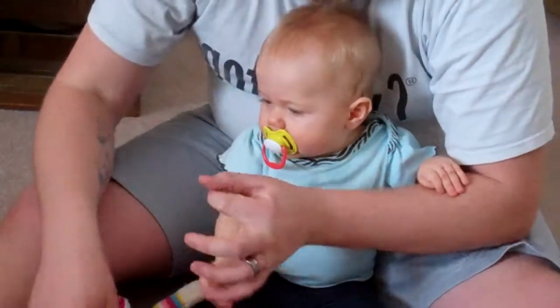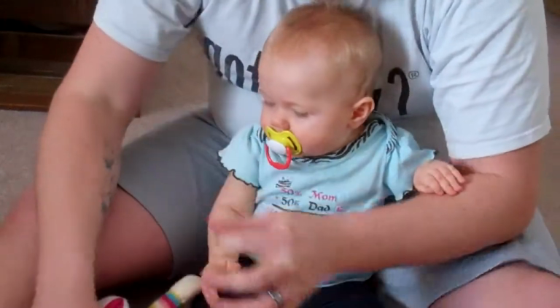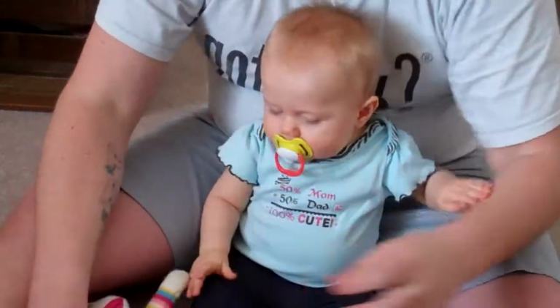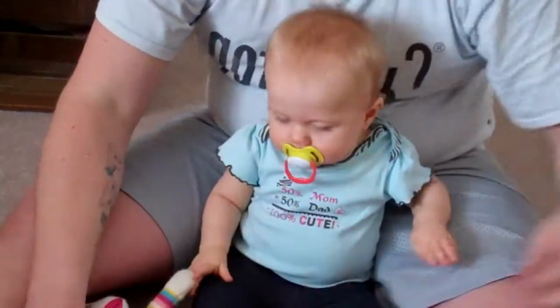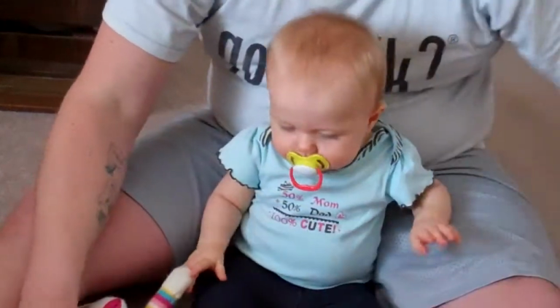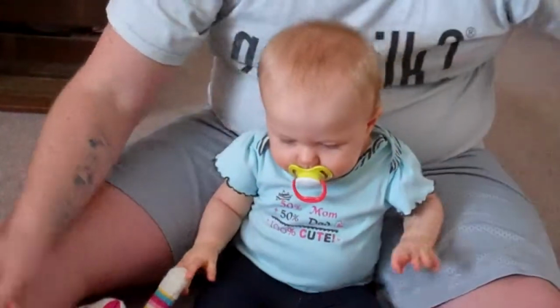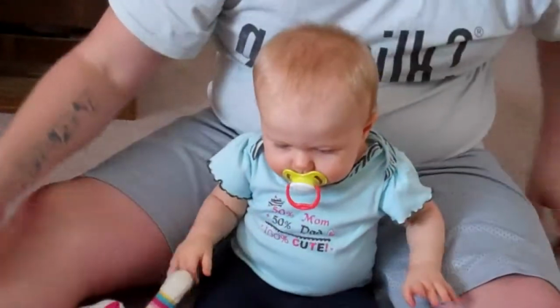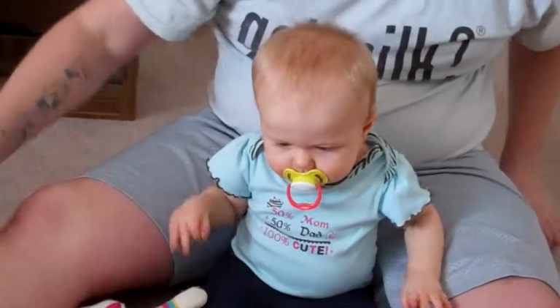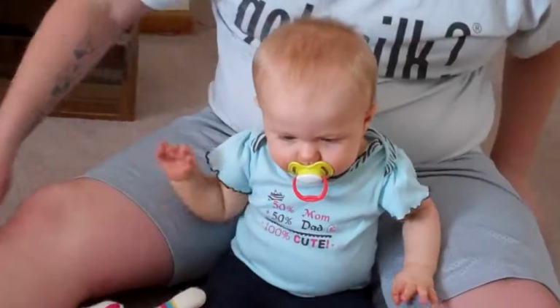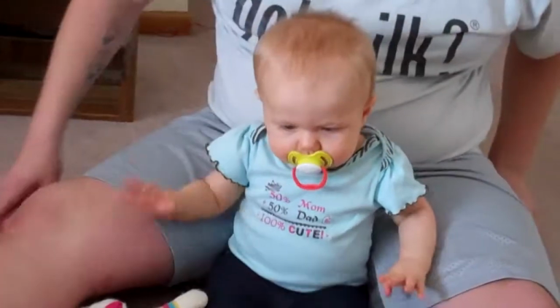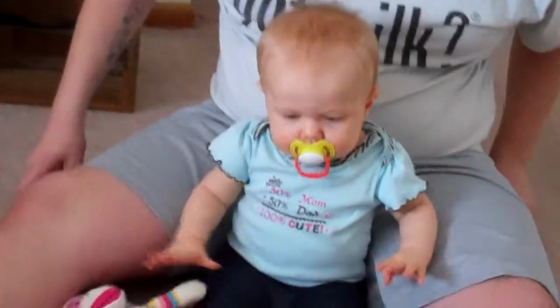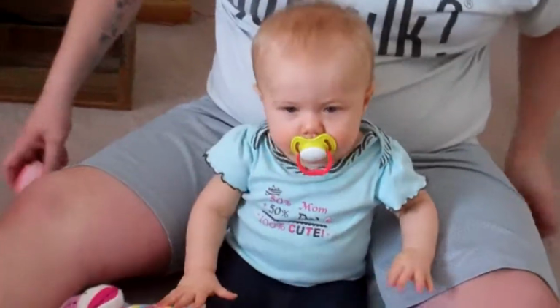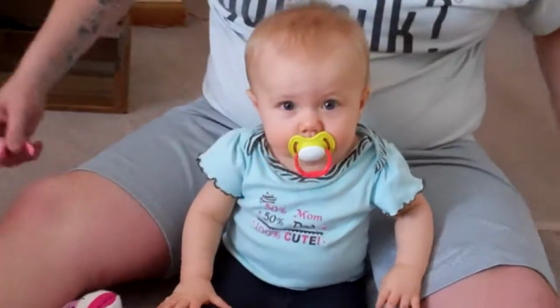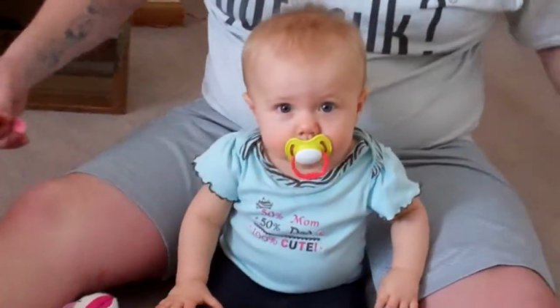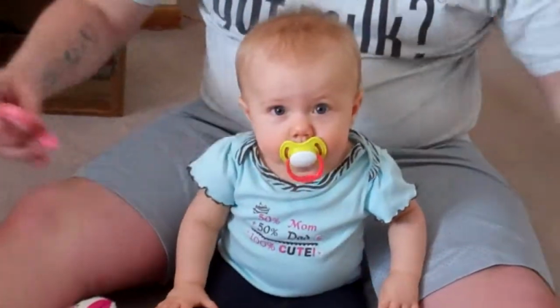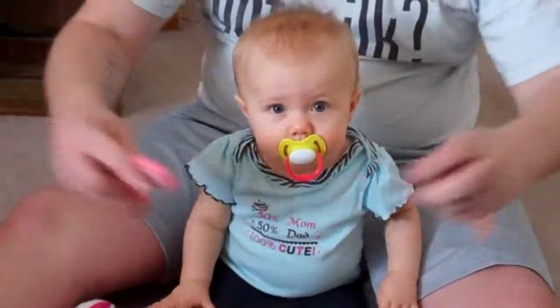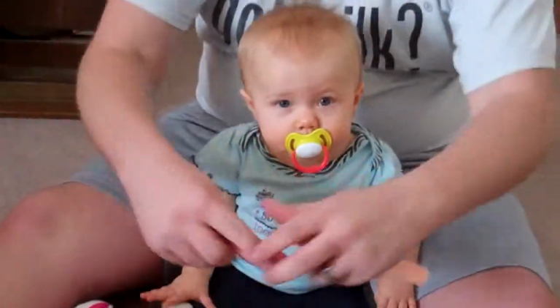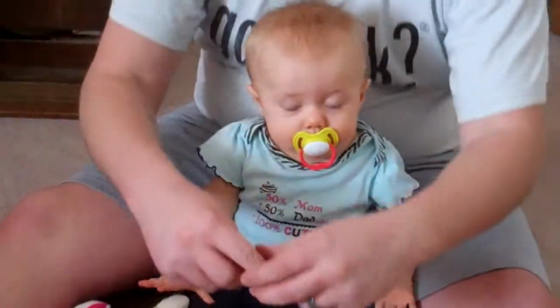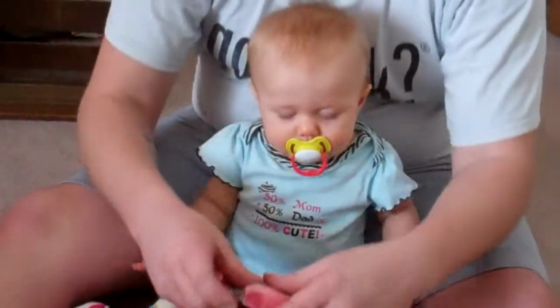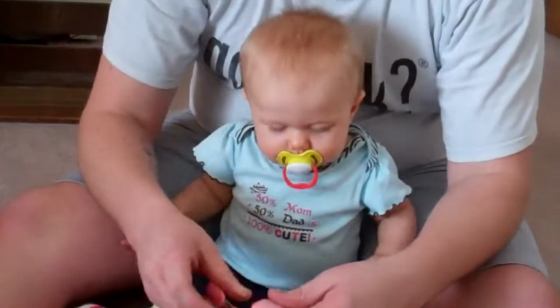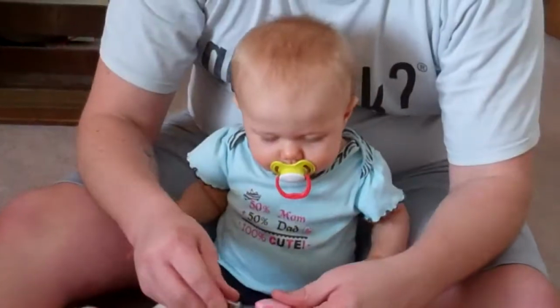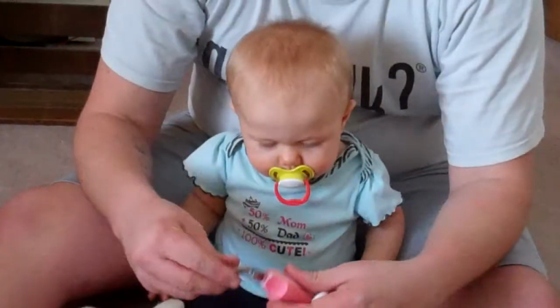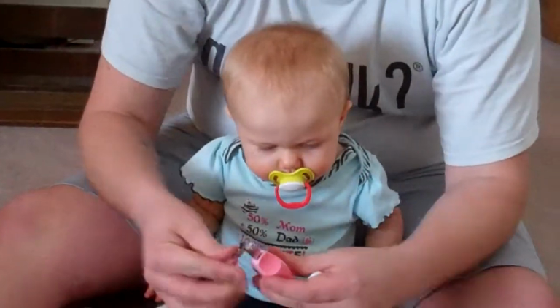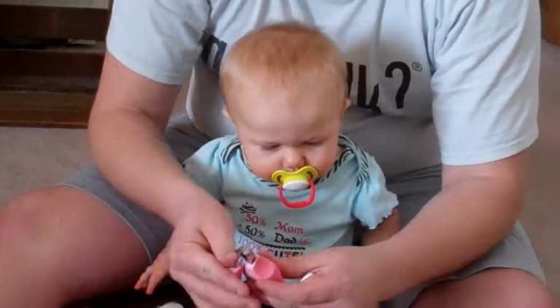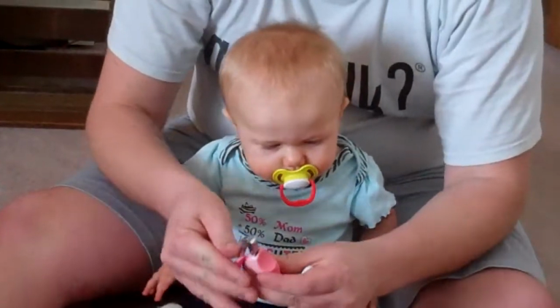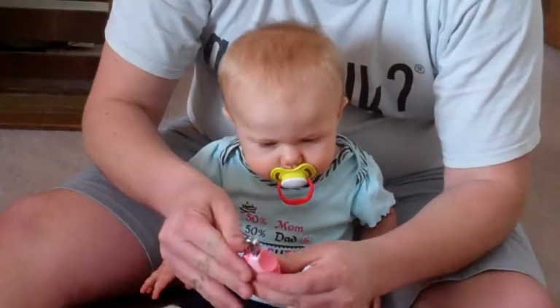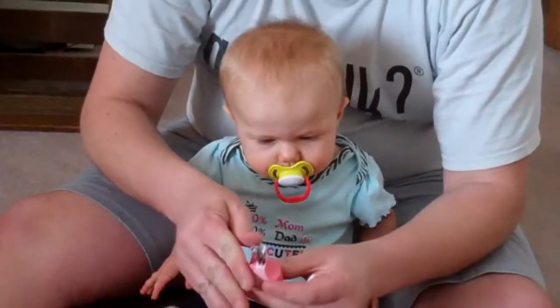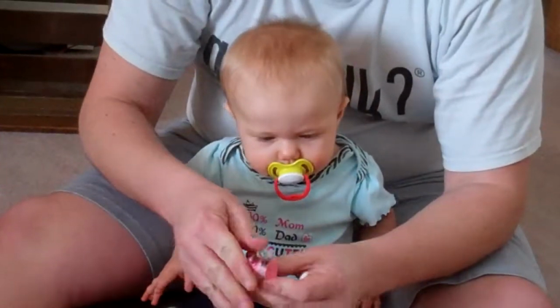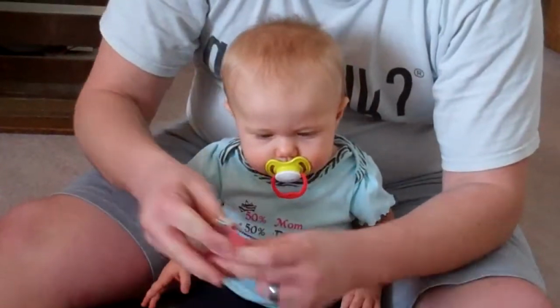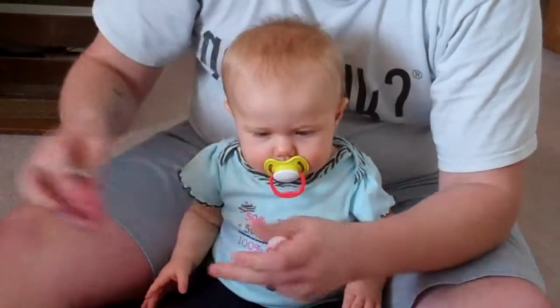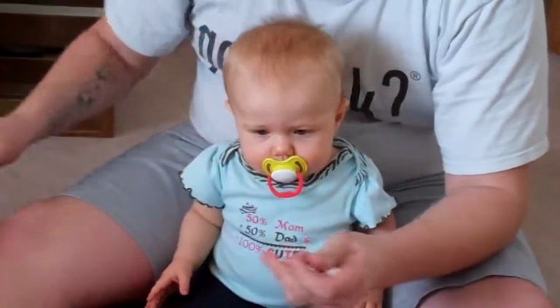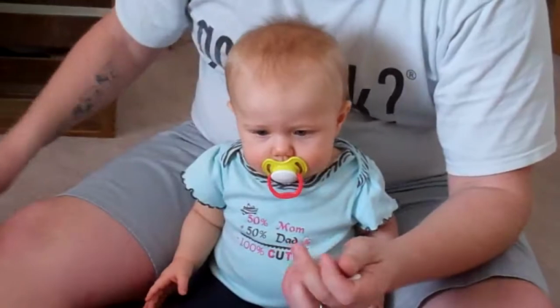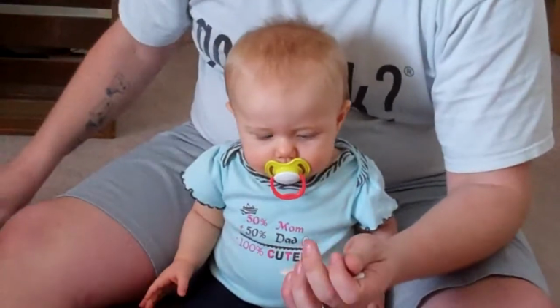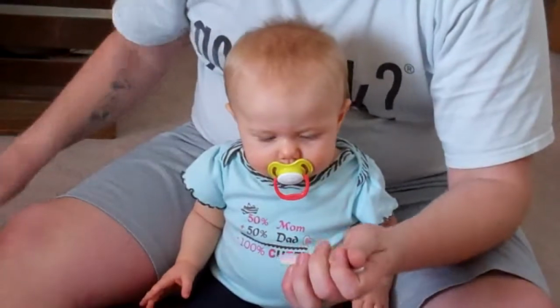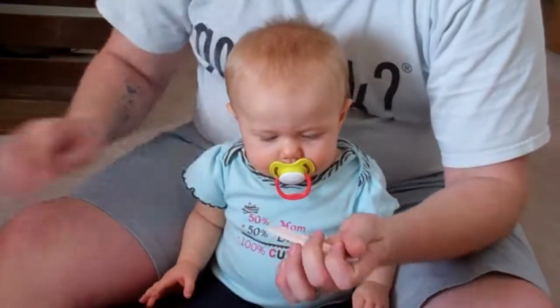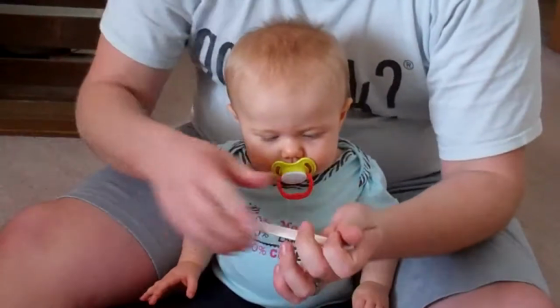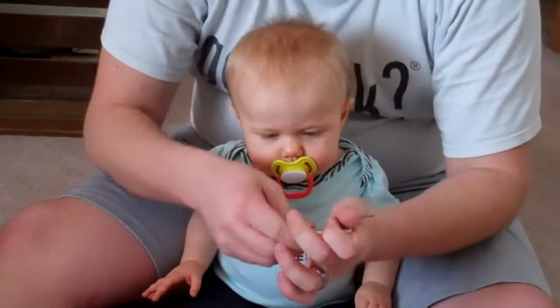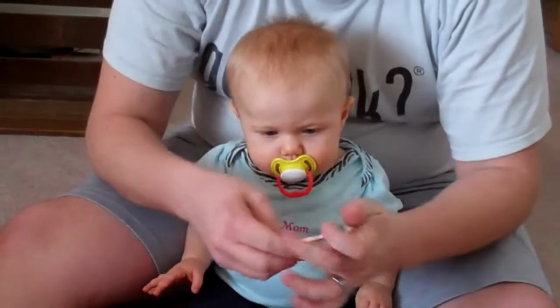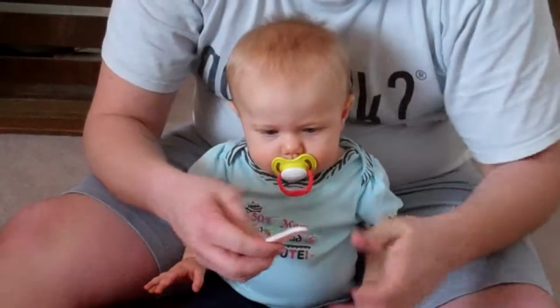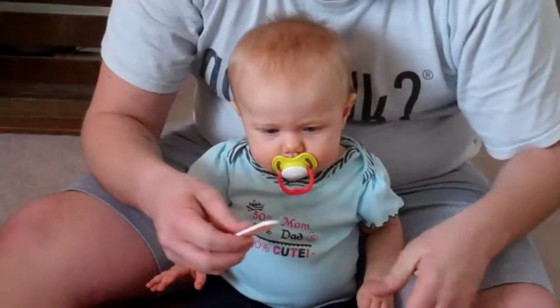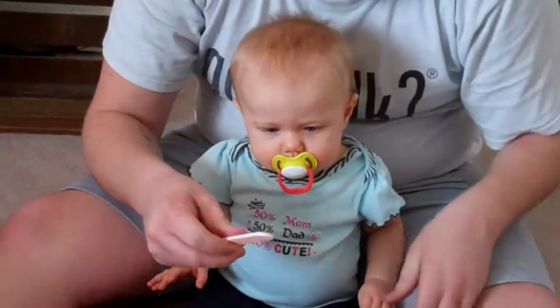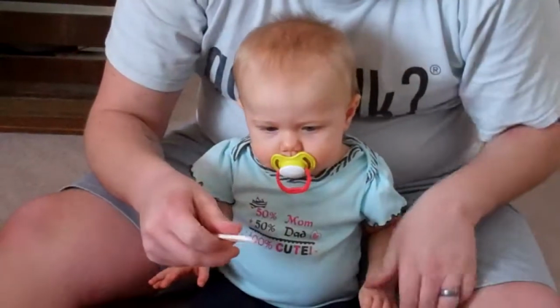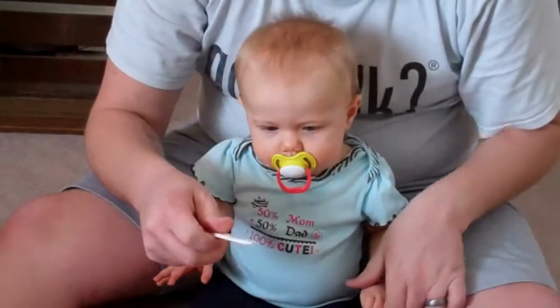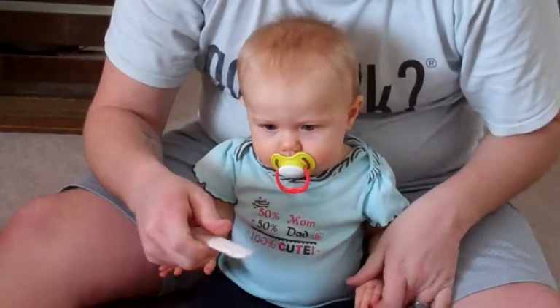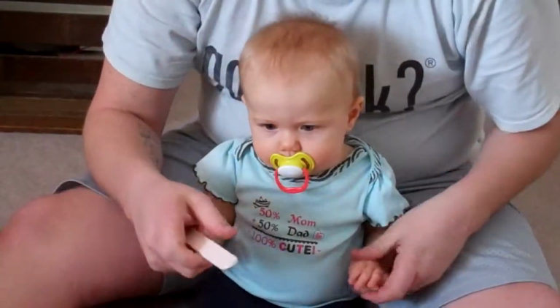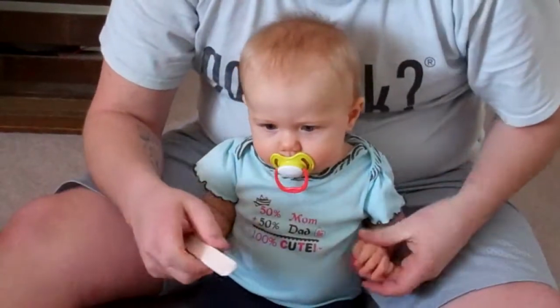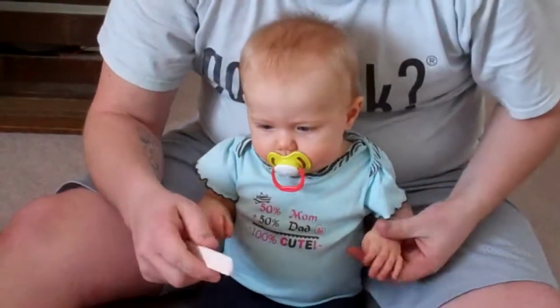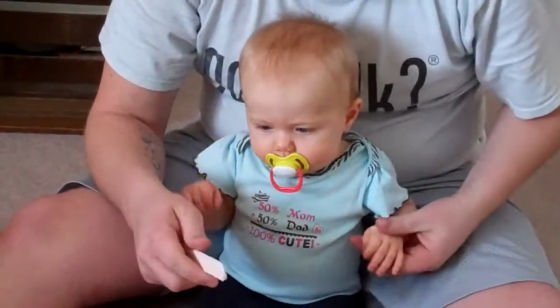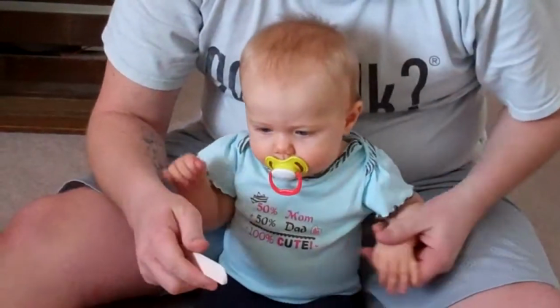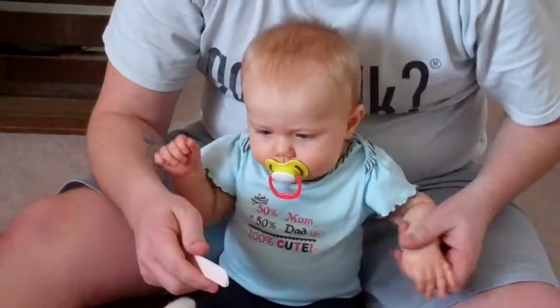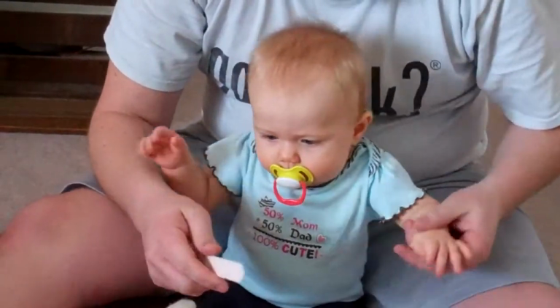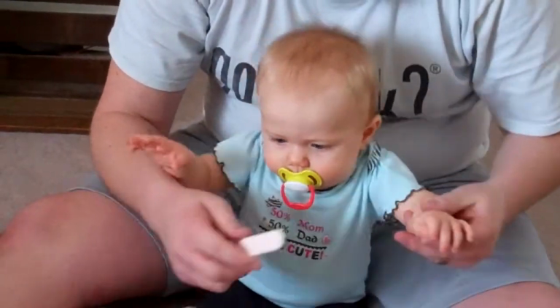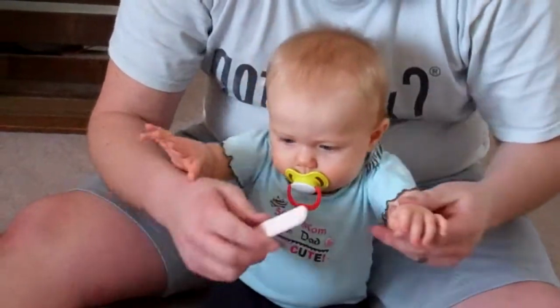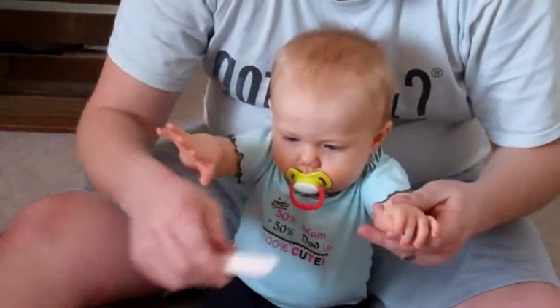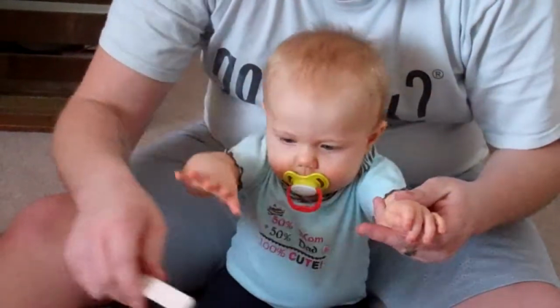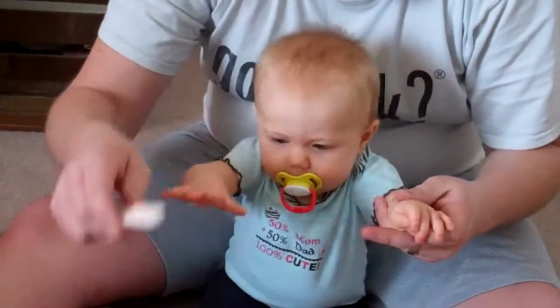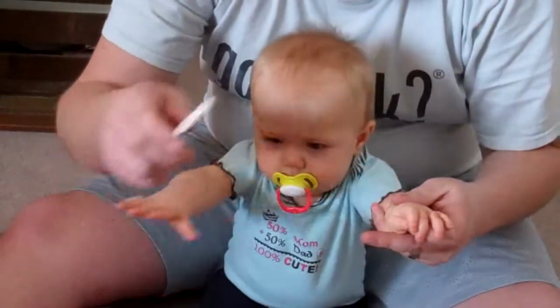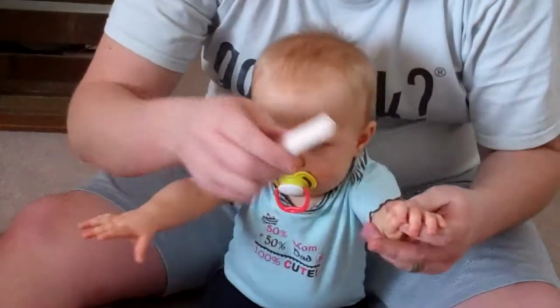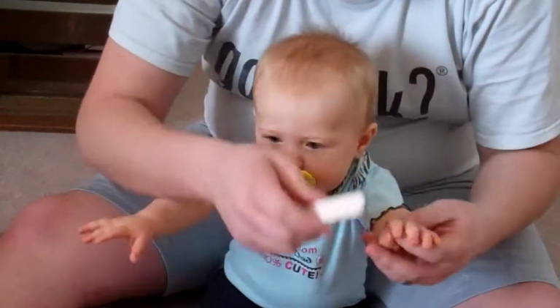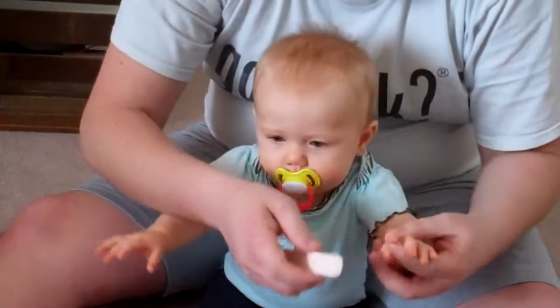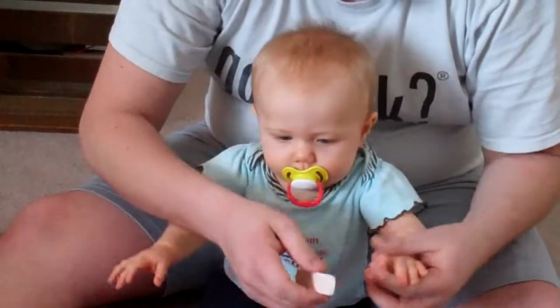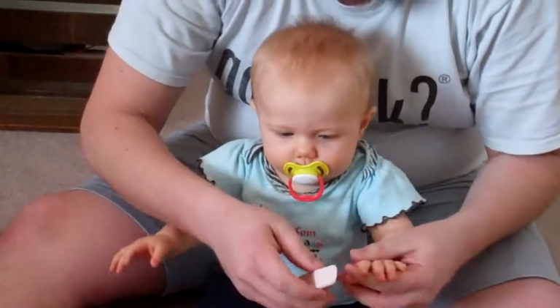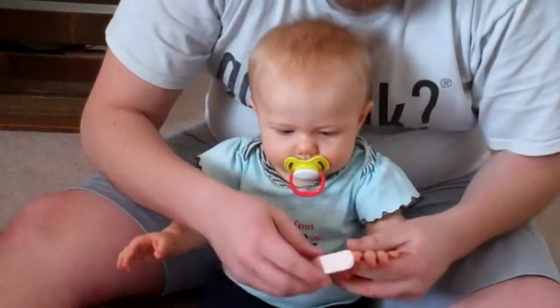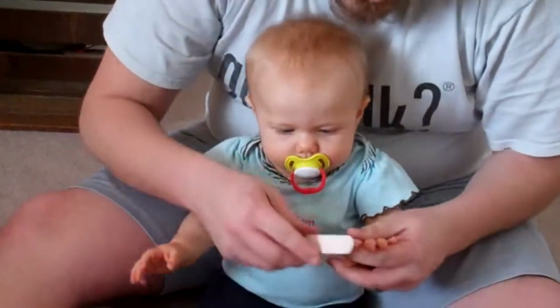Okay. Yay! Yay! Now just file them. Do a little file.